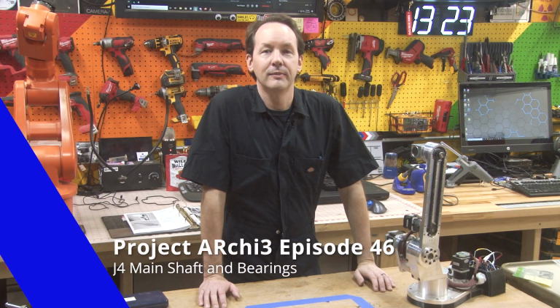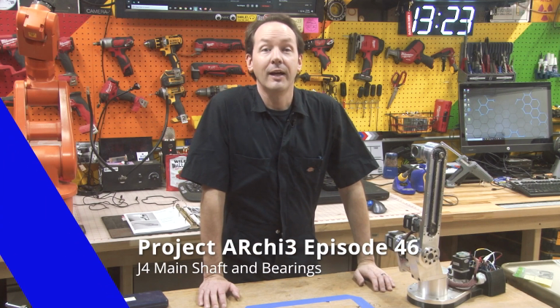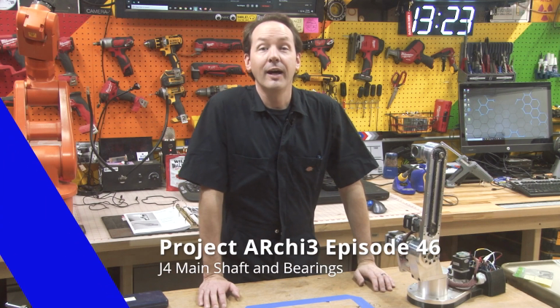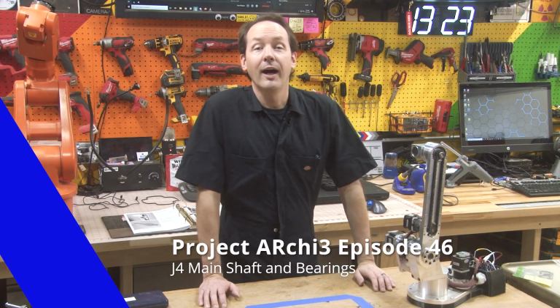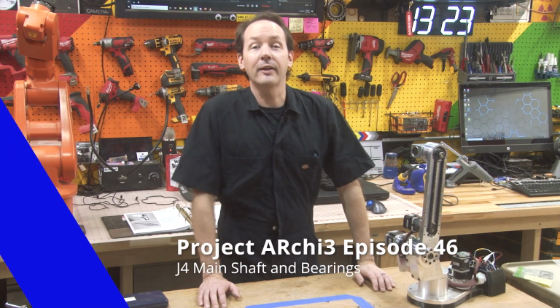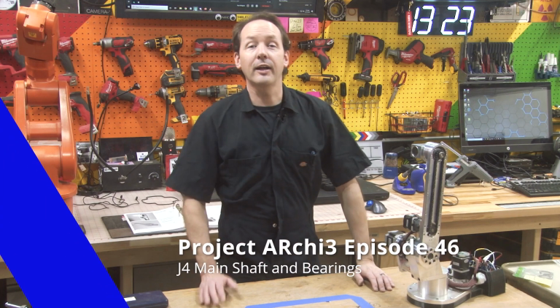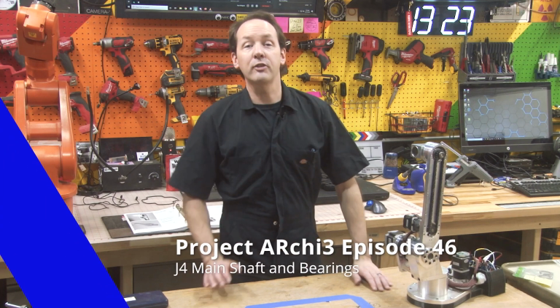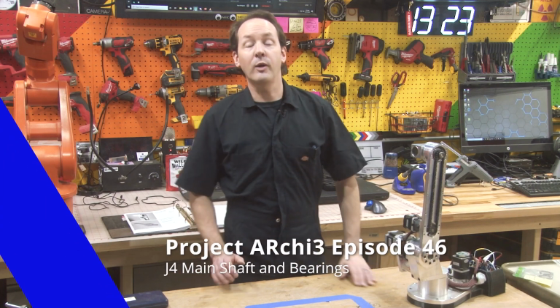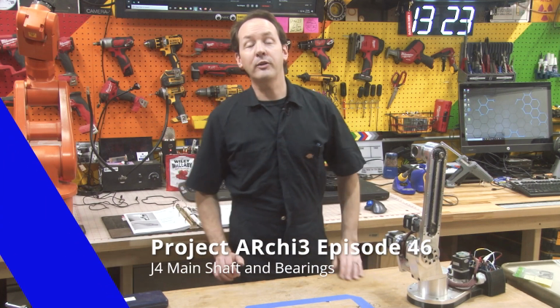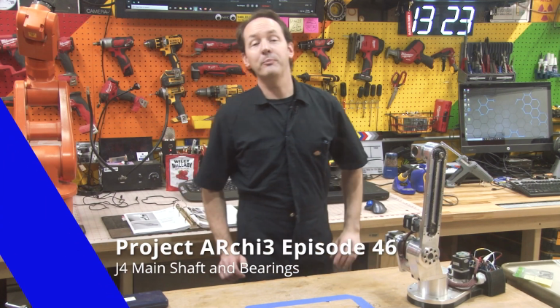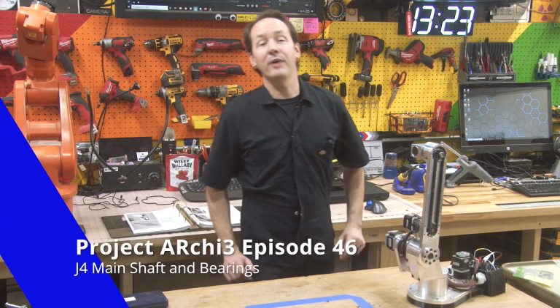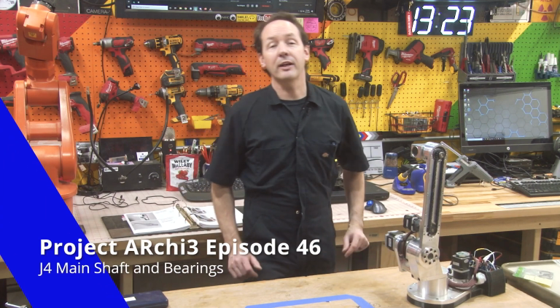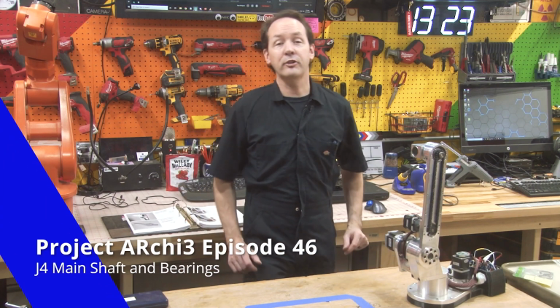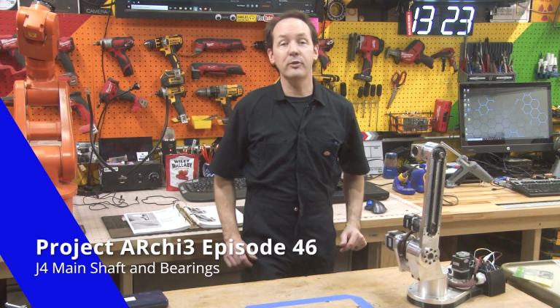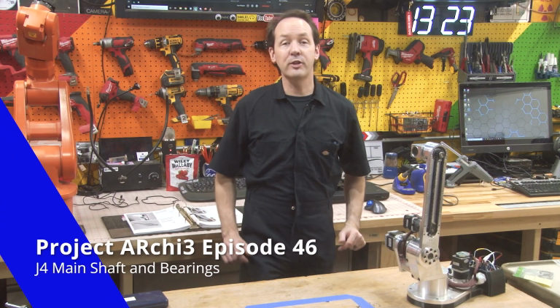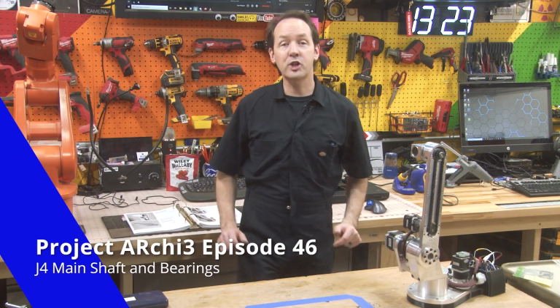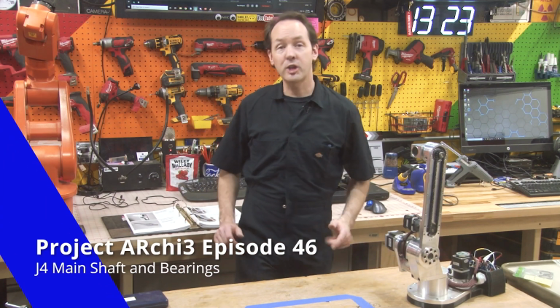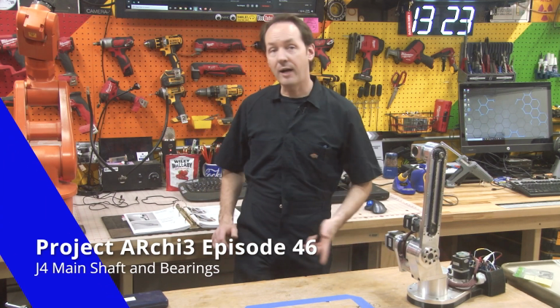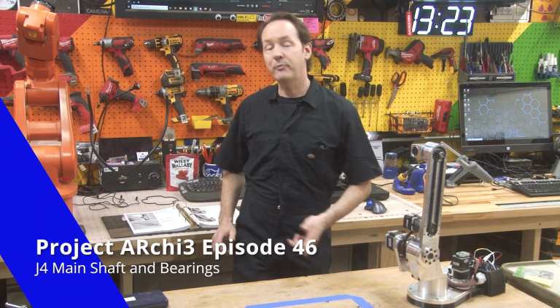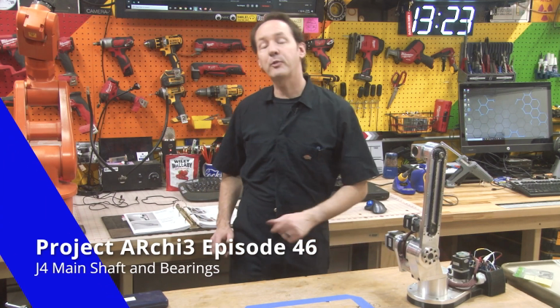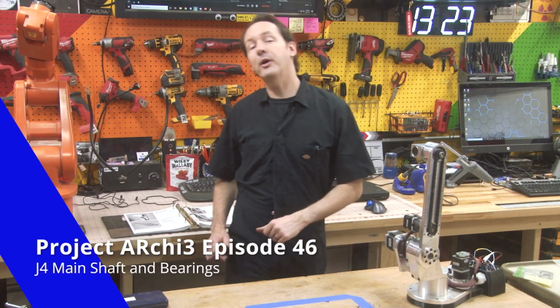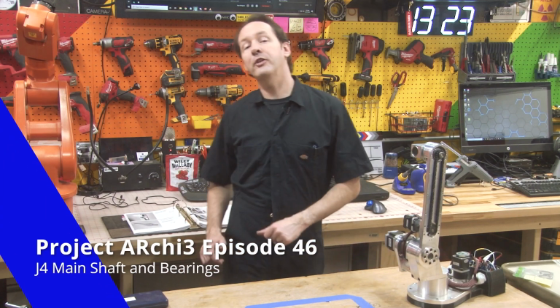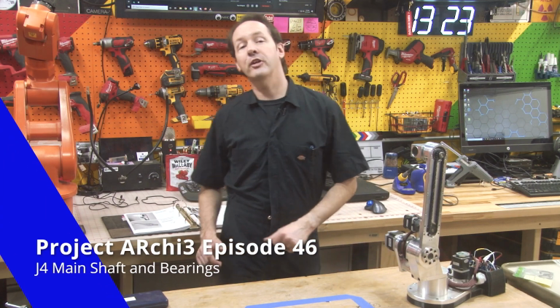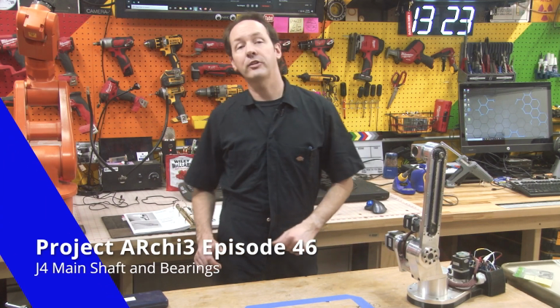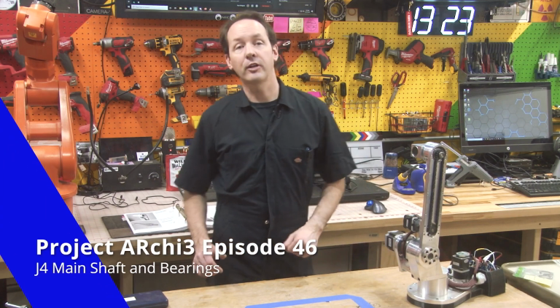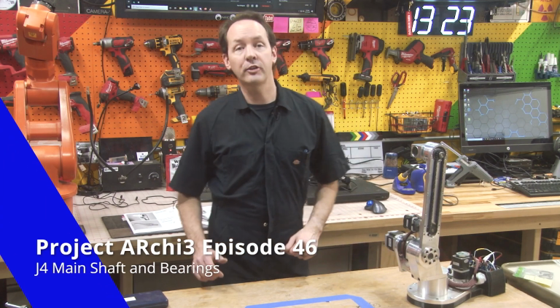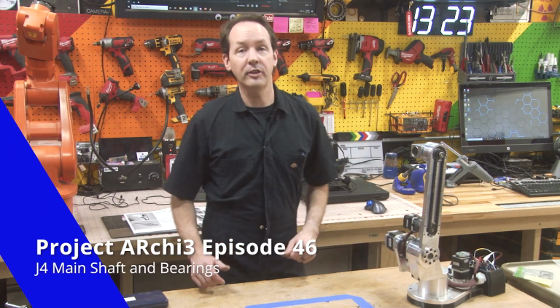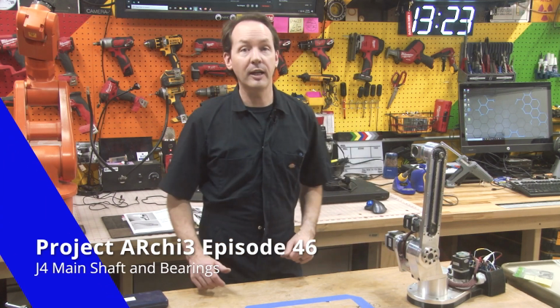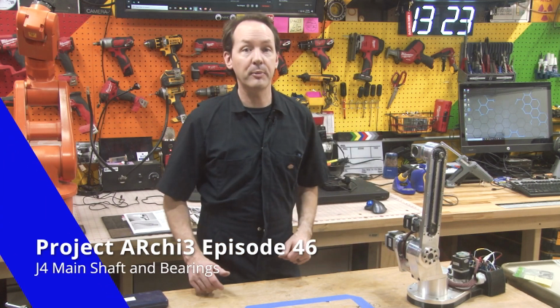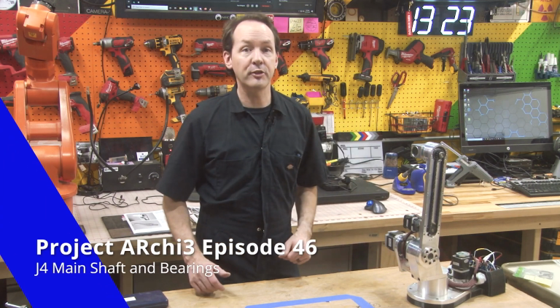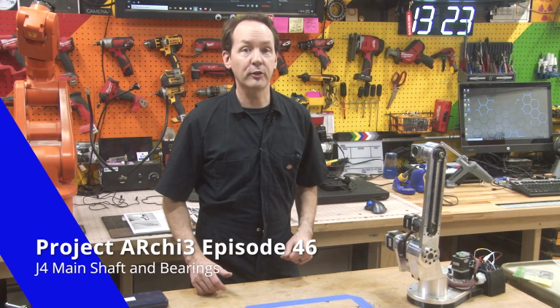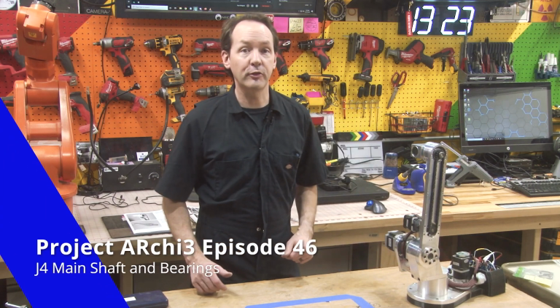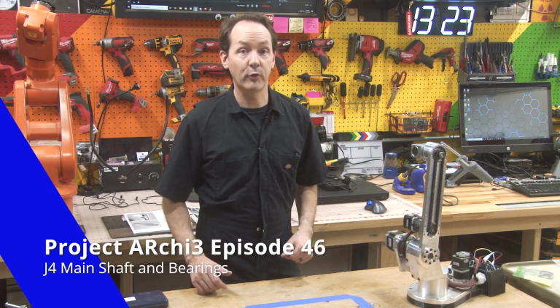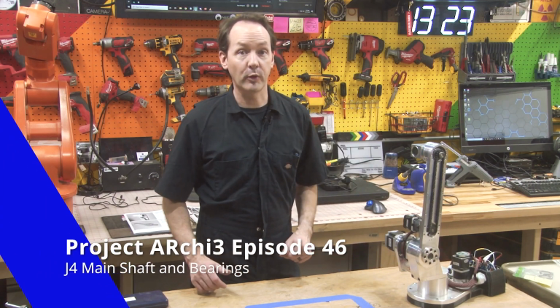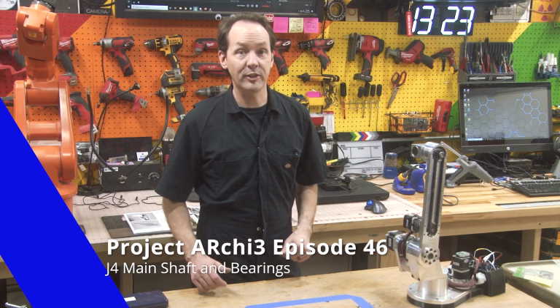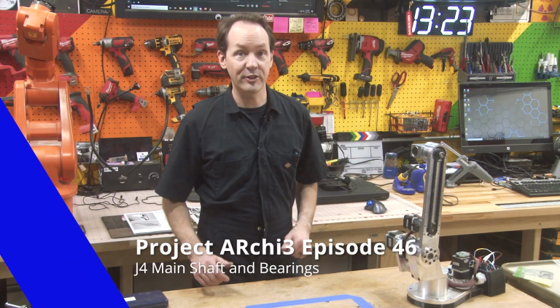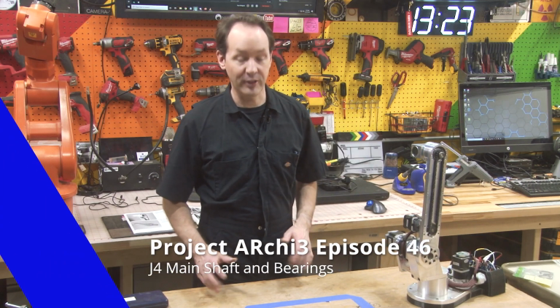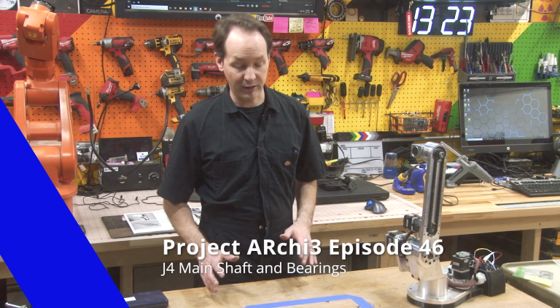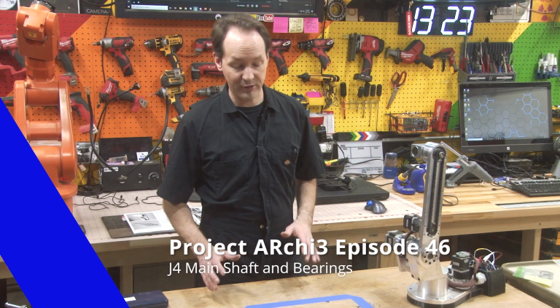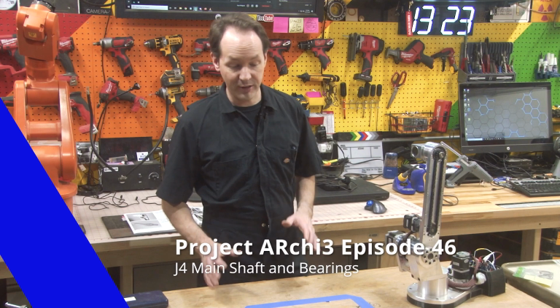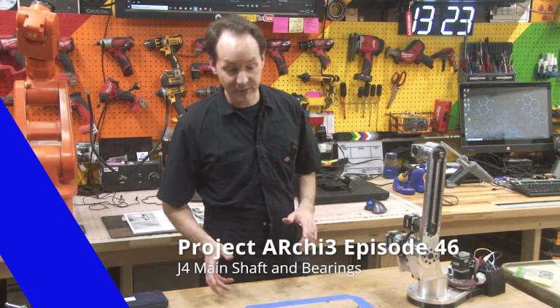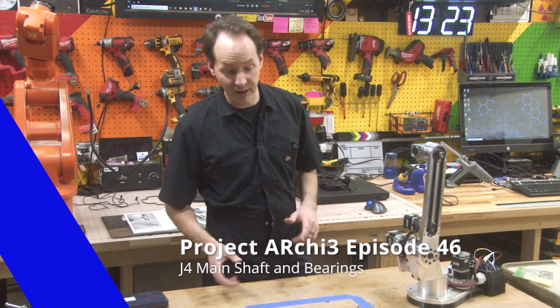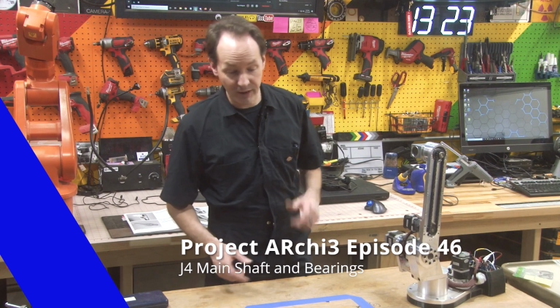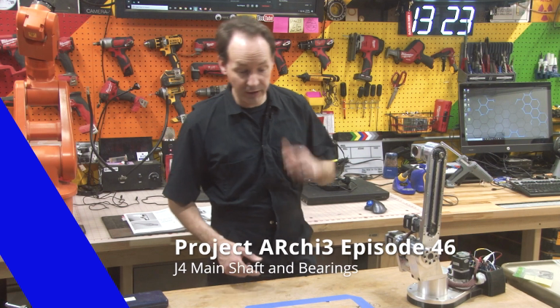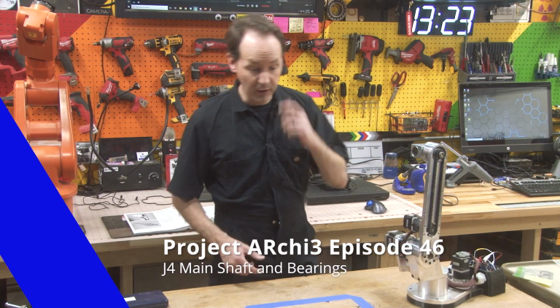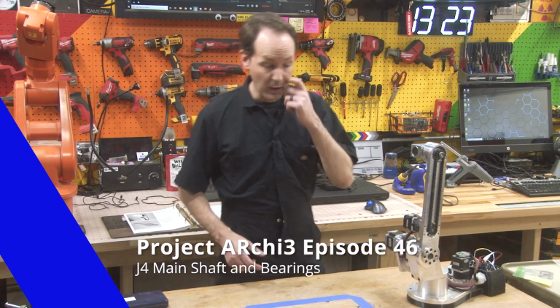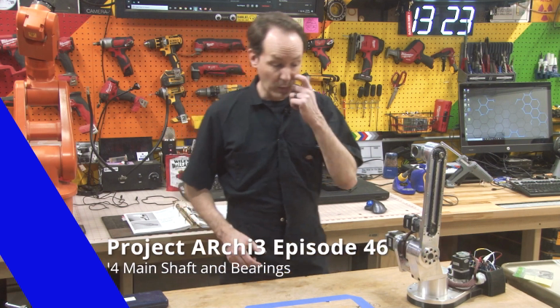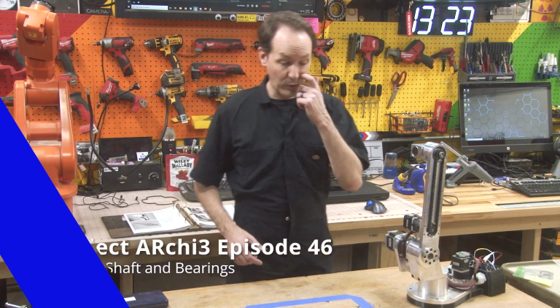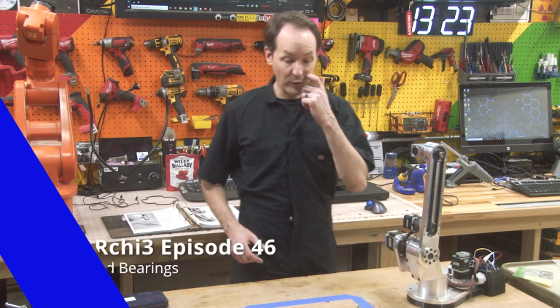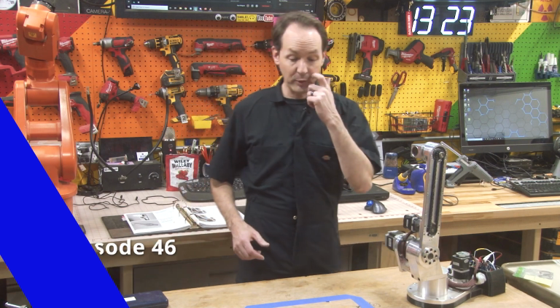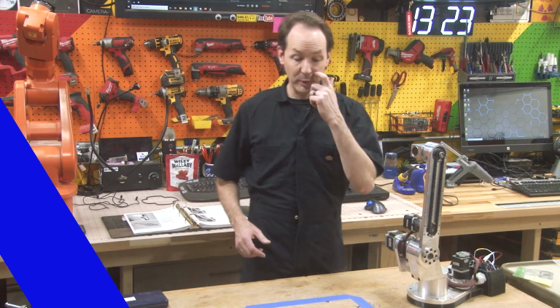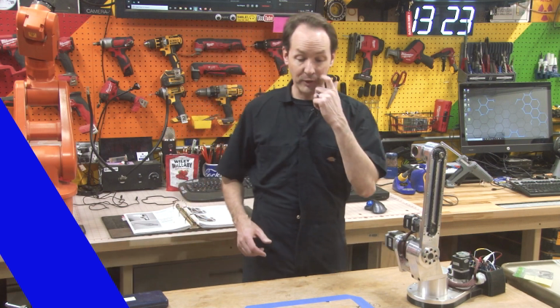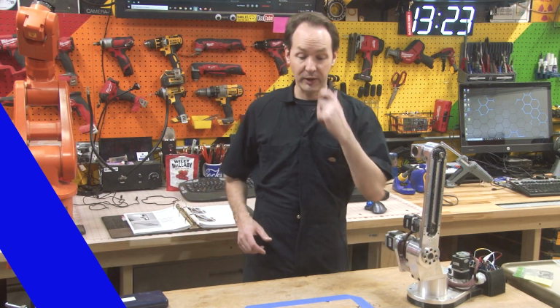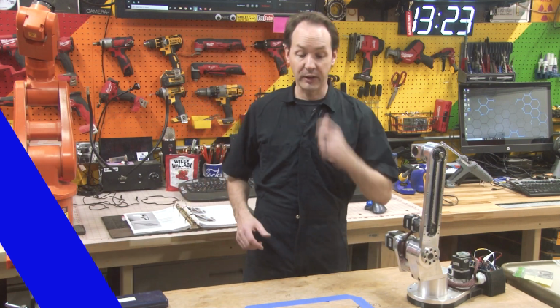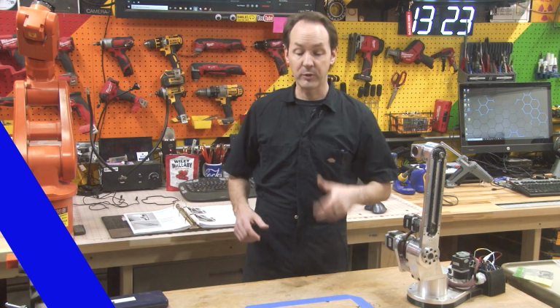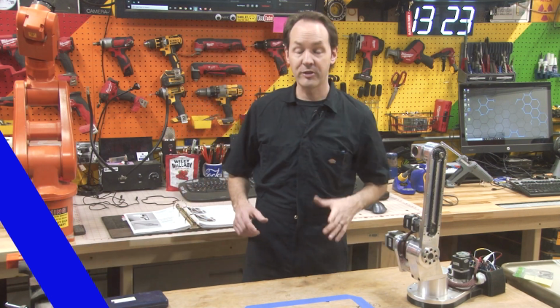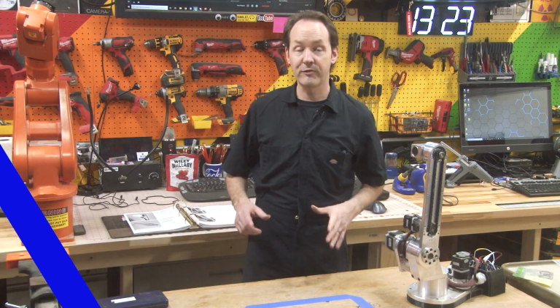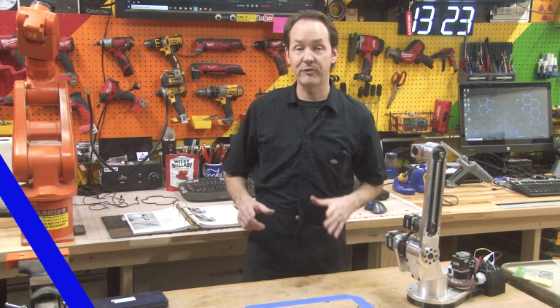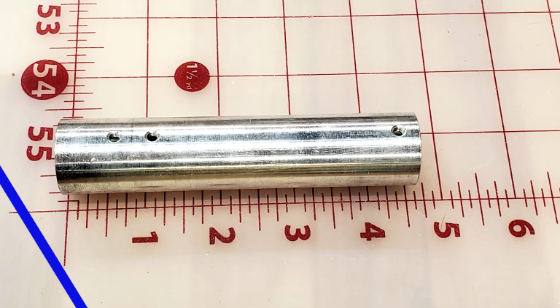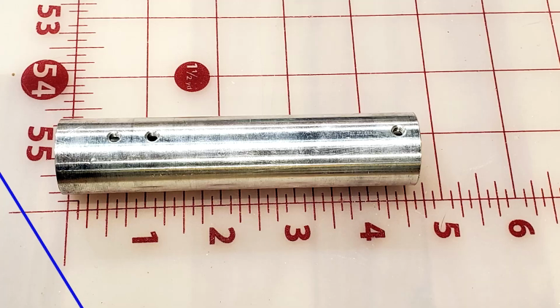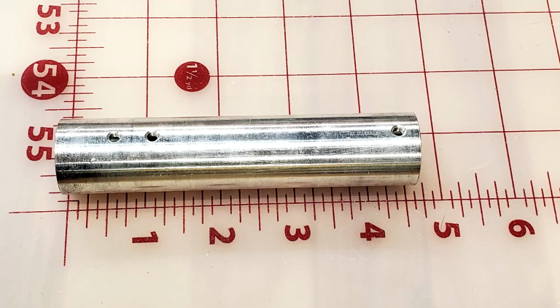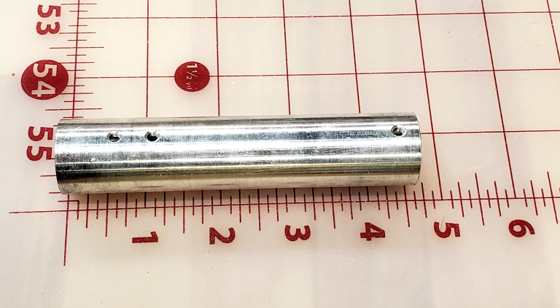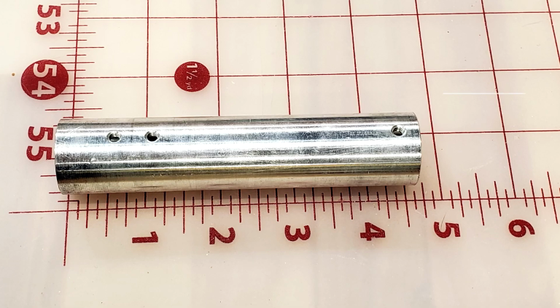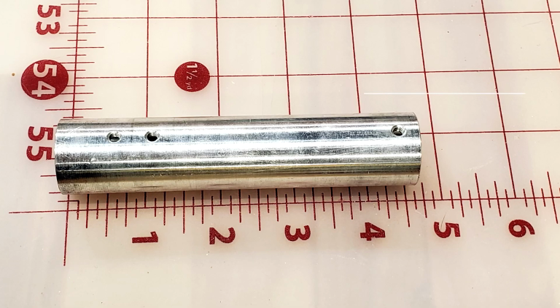Hi there guys, welcome back to The Shop for Project Archie, episode 46. Today, we're going to be playing with some fun parts.